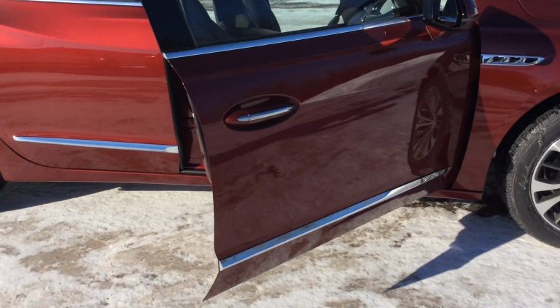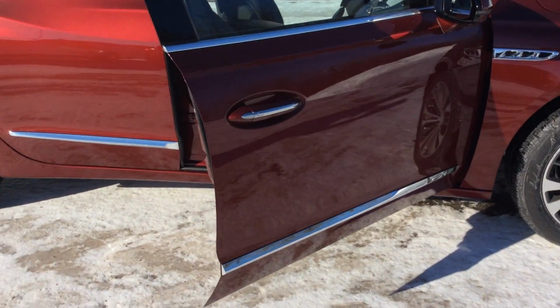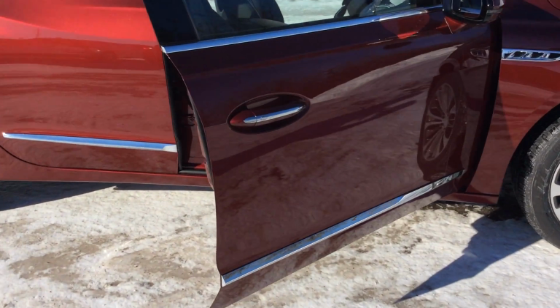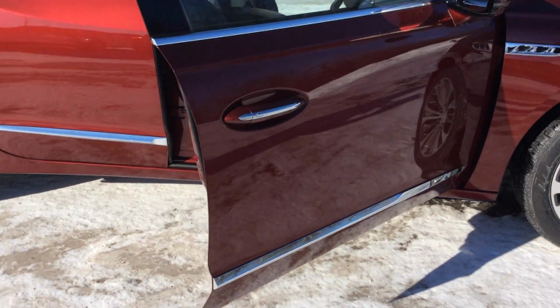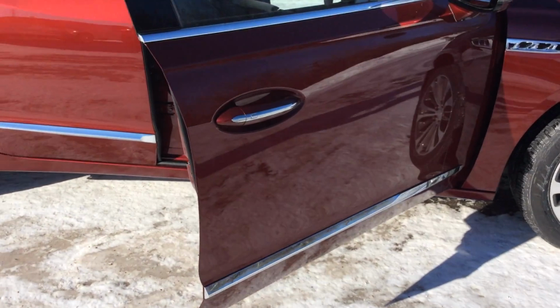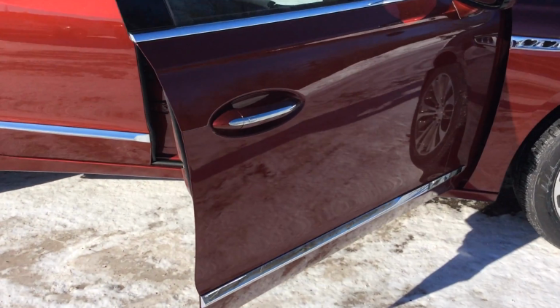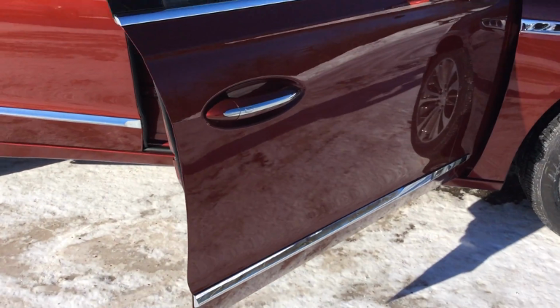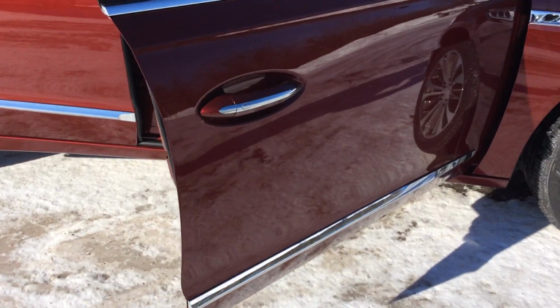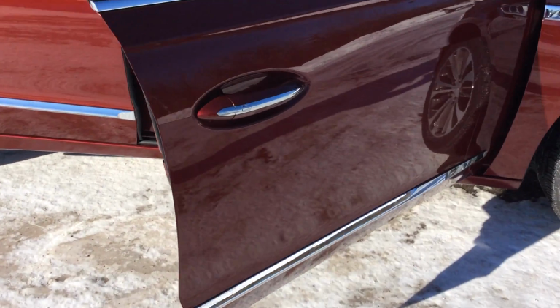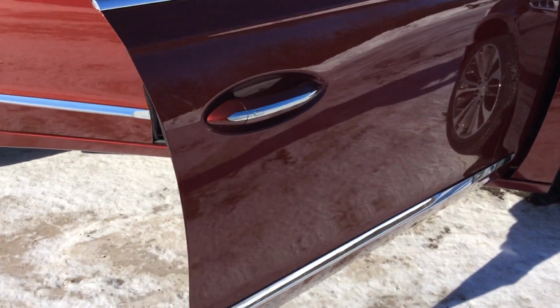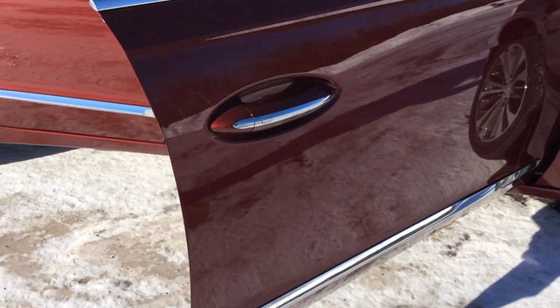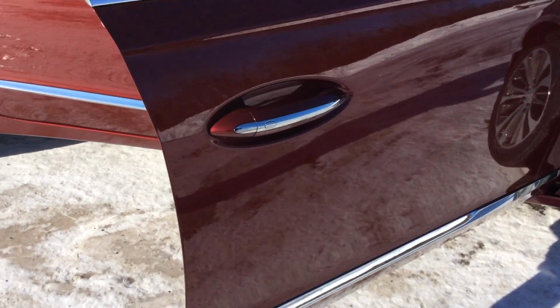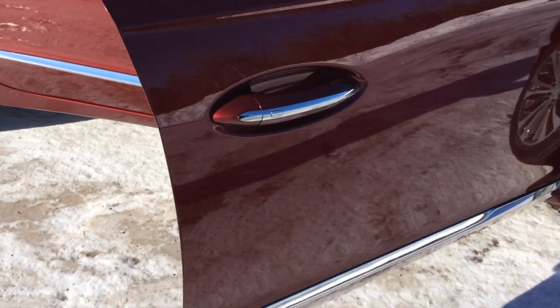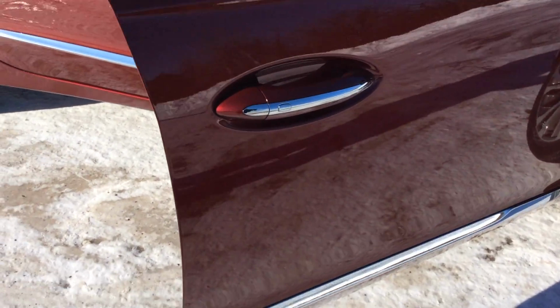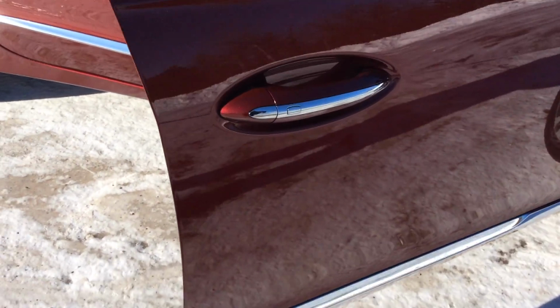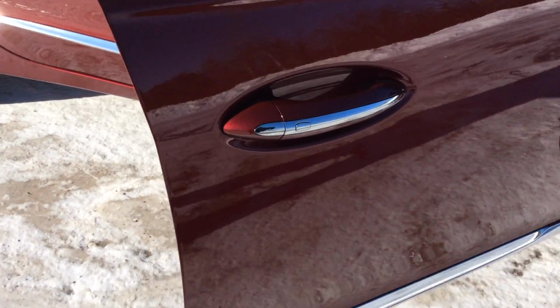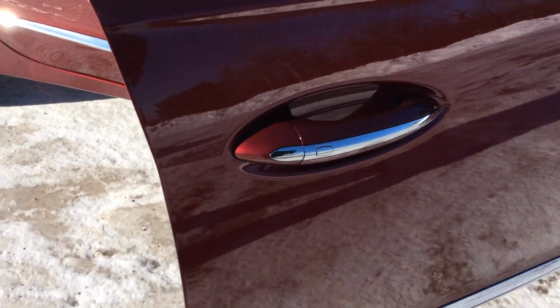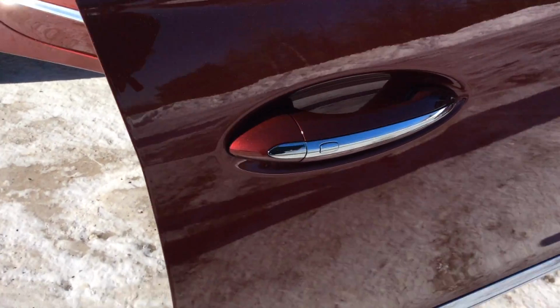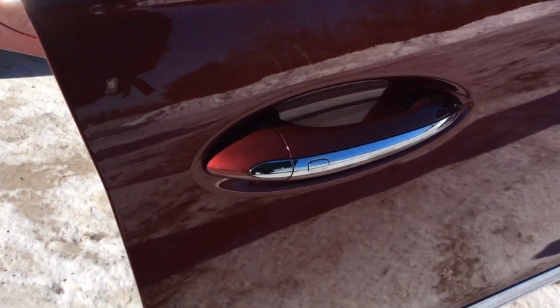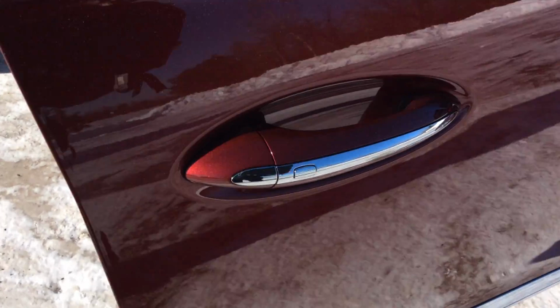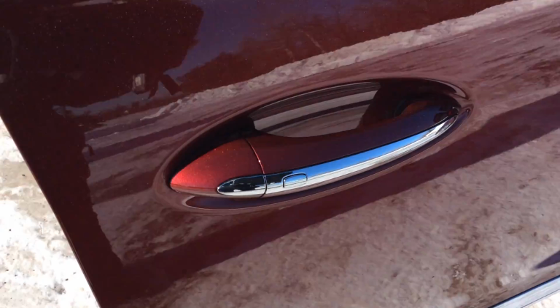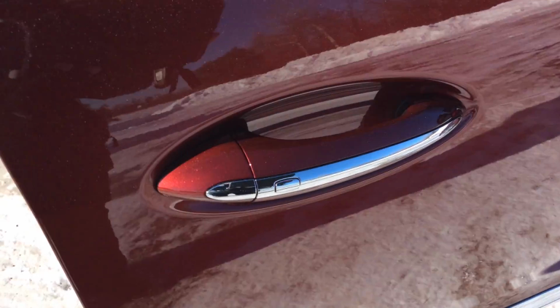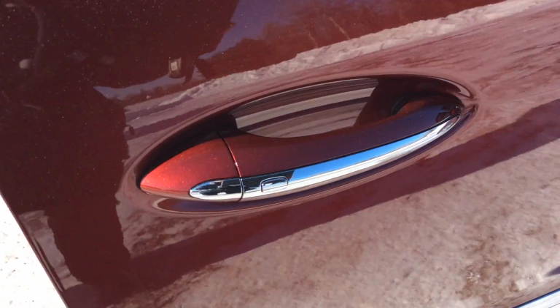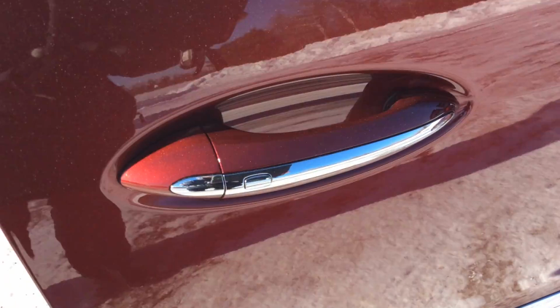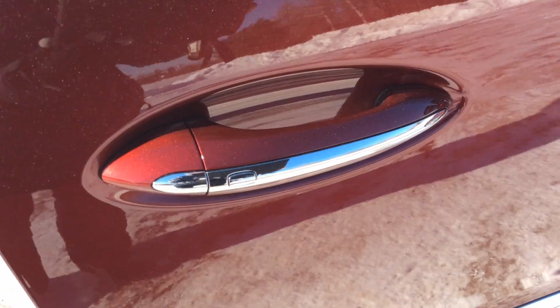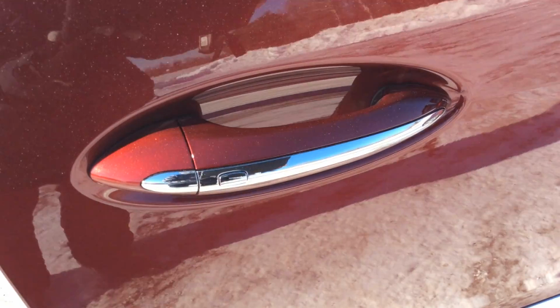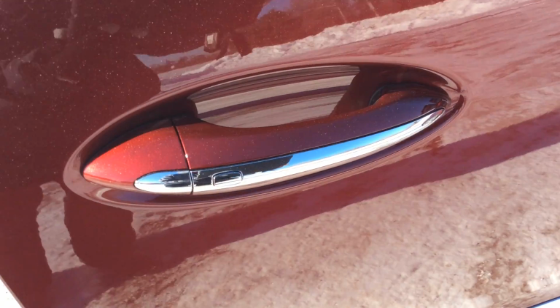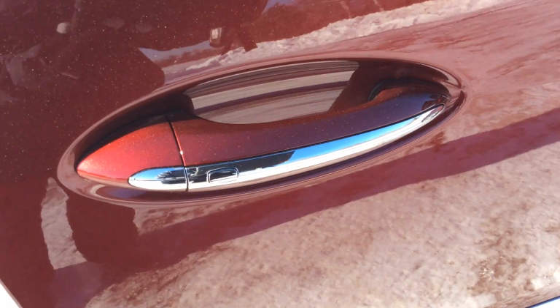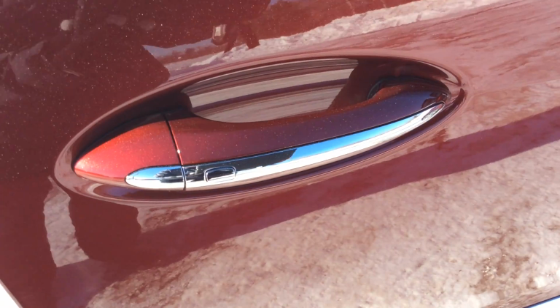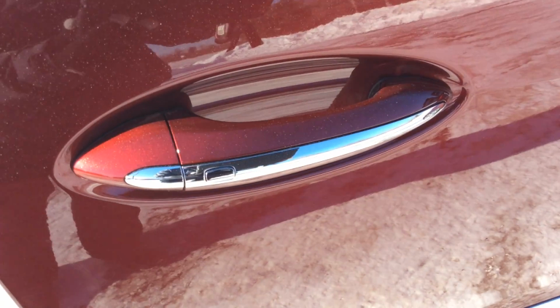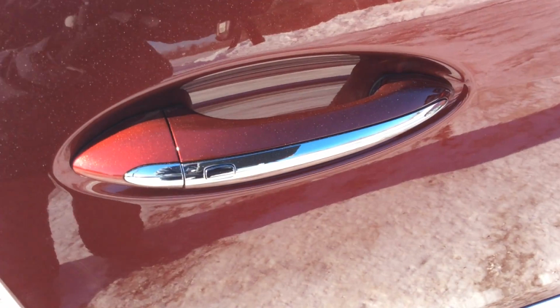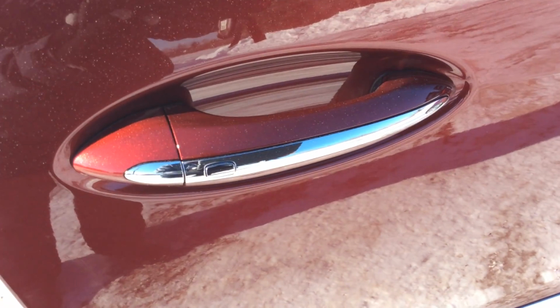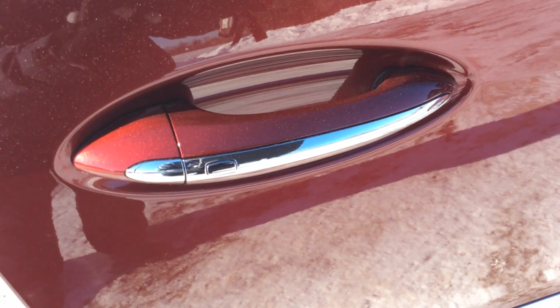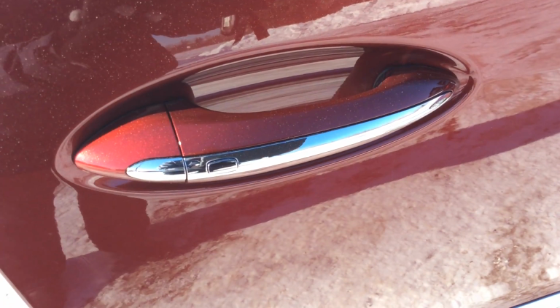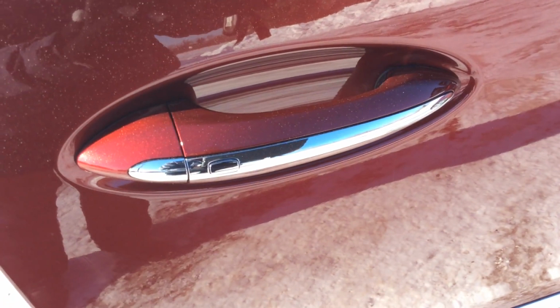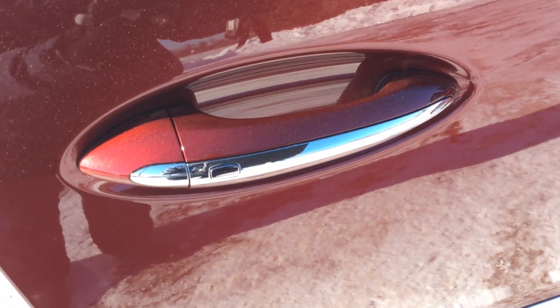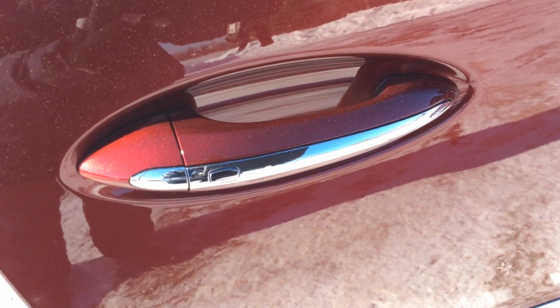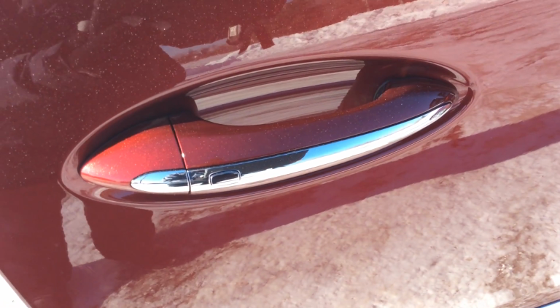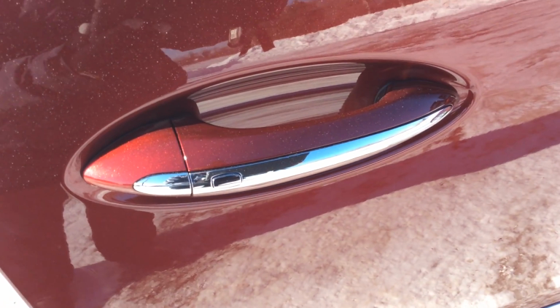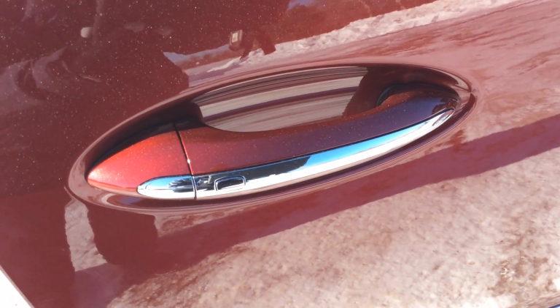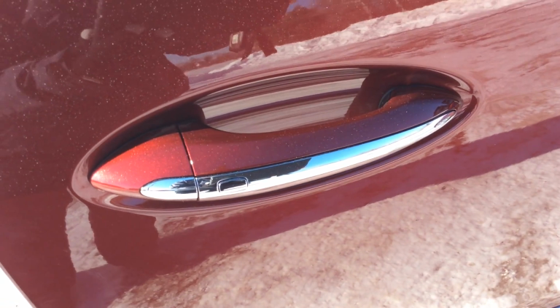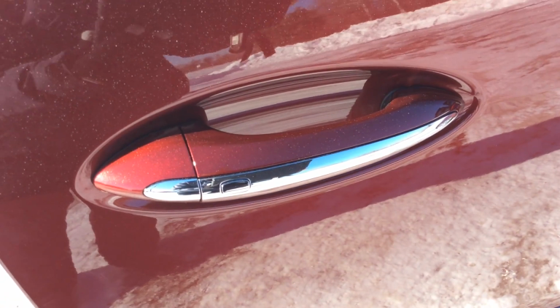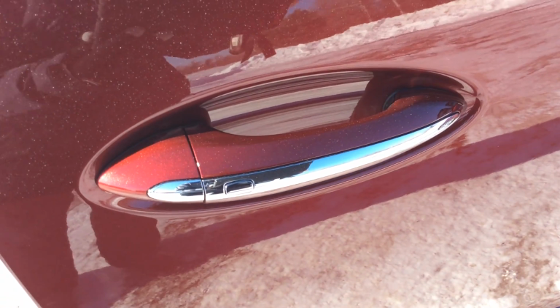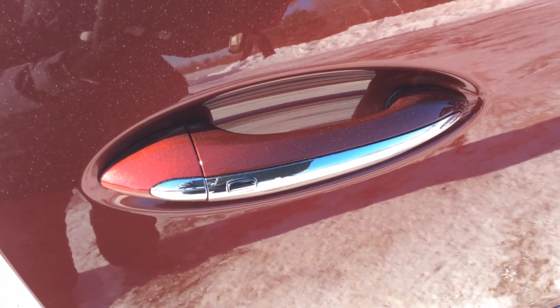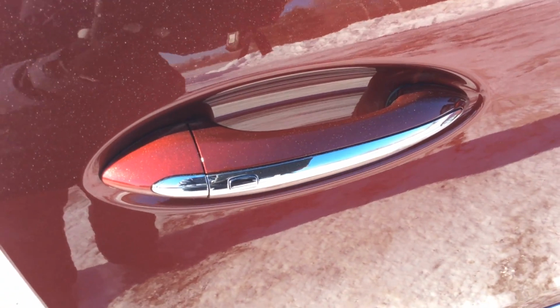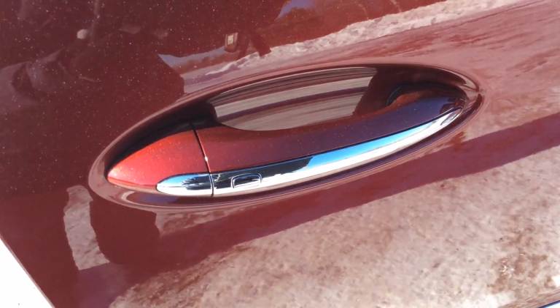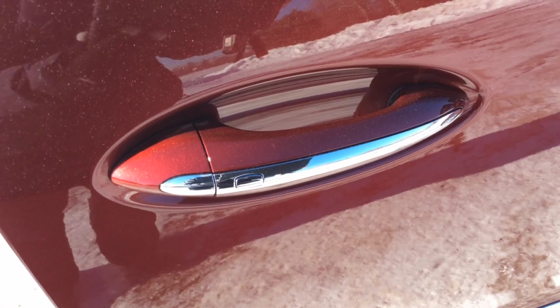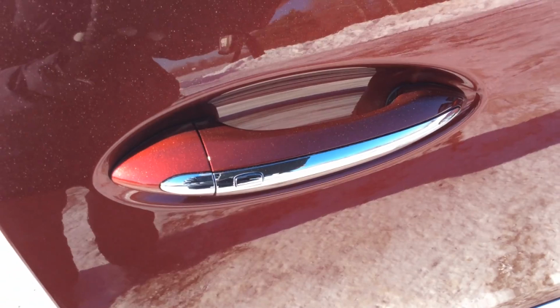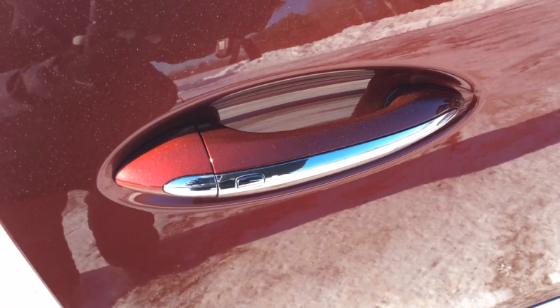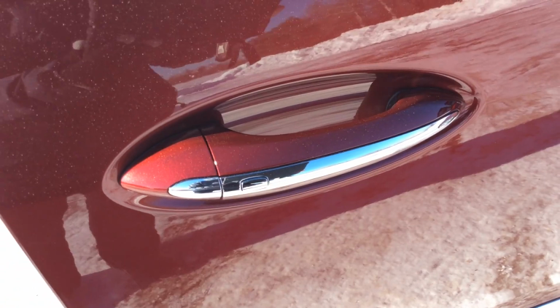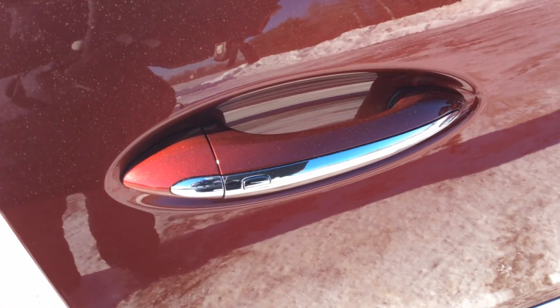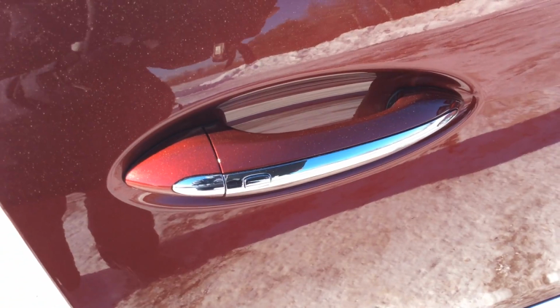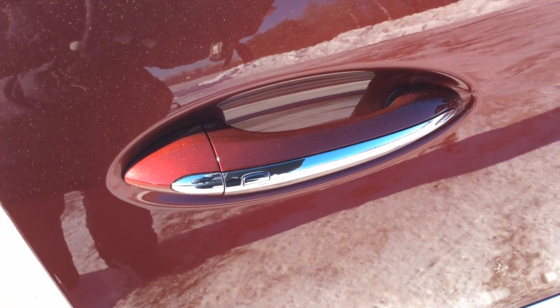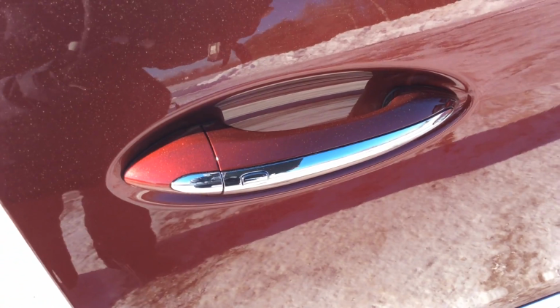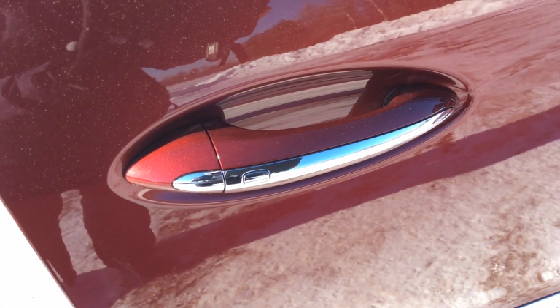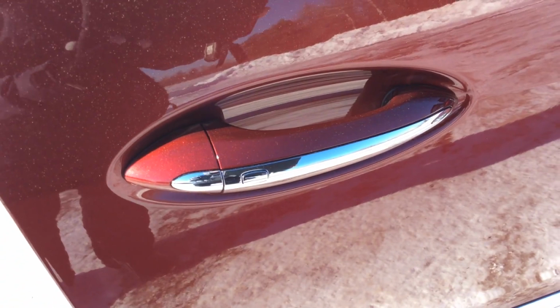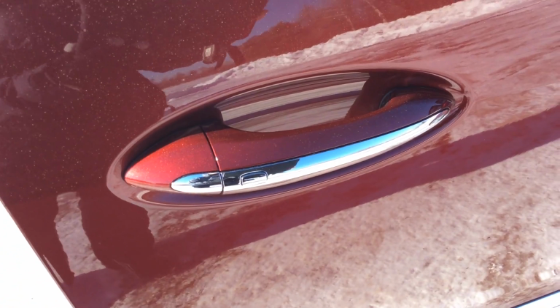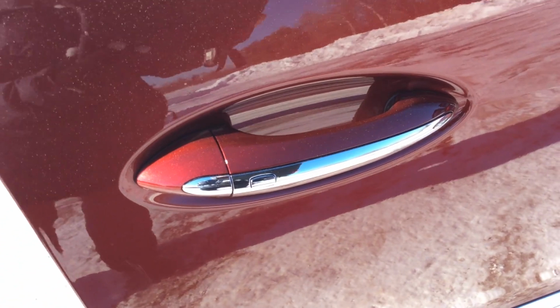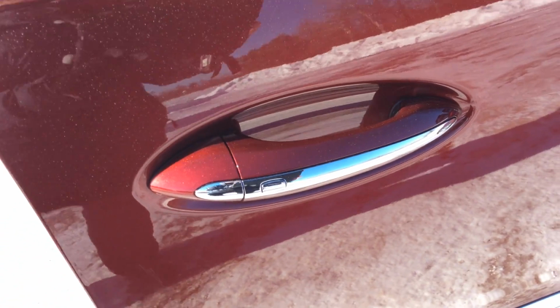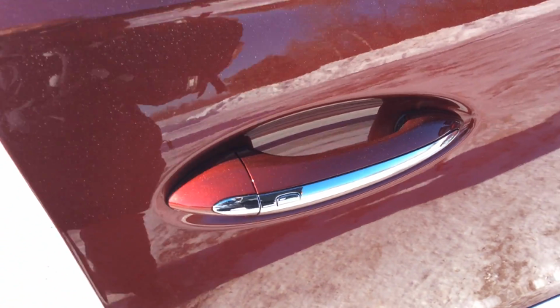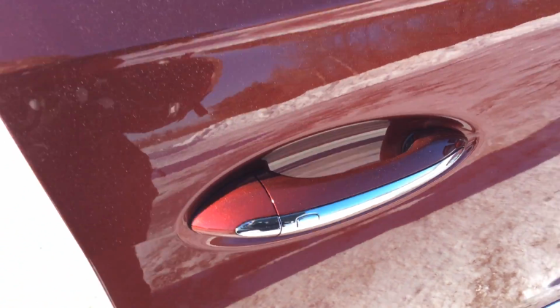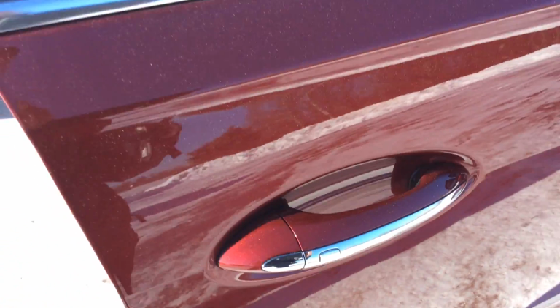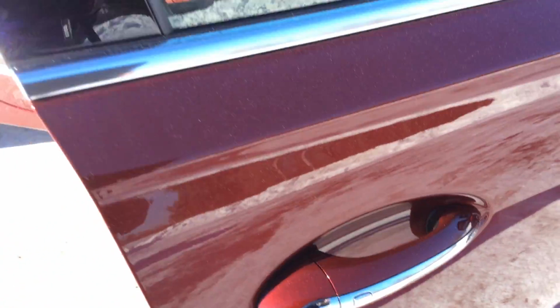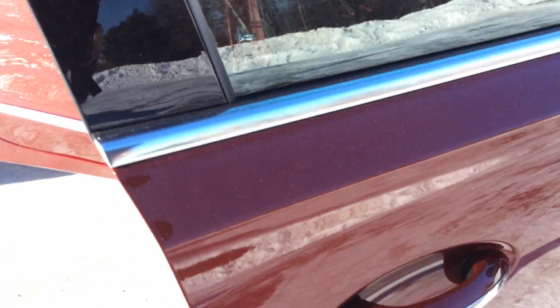As we start going around the car here, you'll see on the outside that it does have the passenger lock. You can see that by the little silver button there.